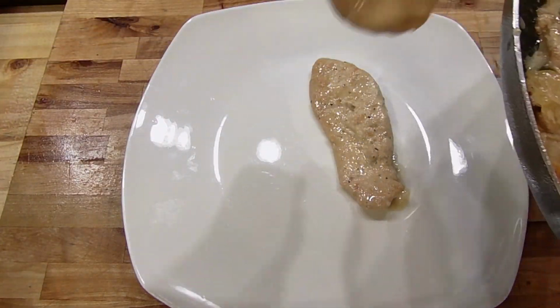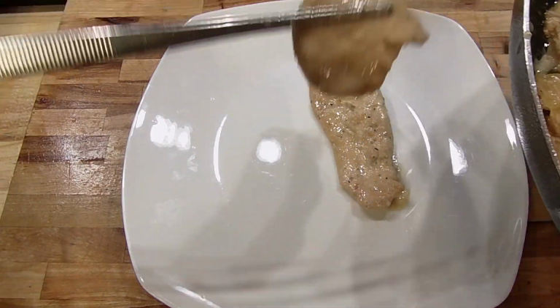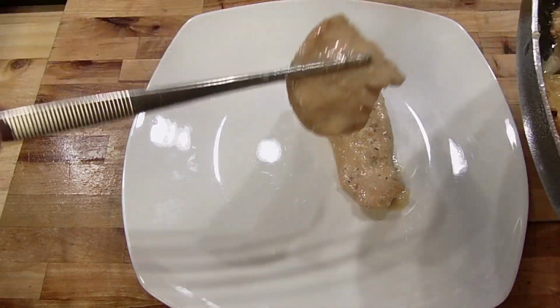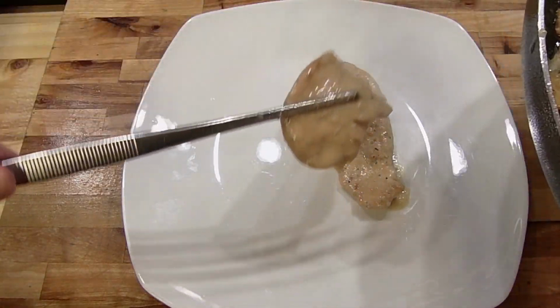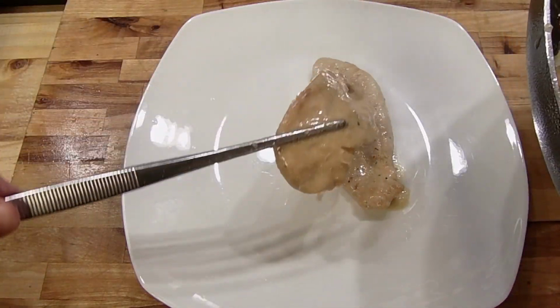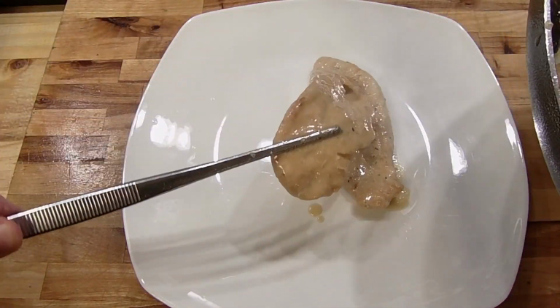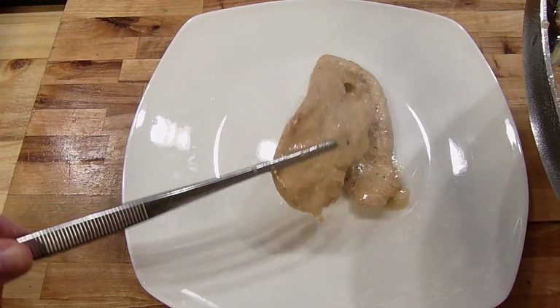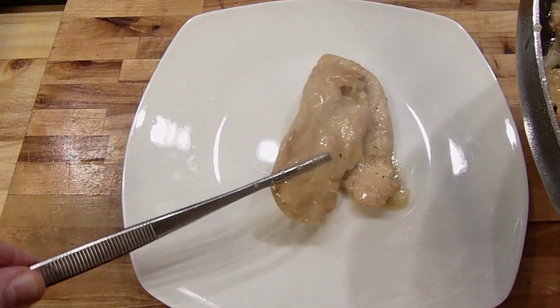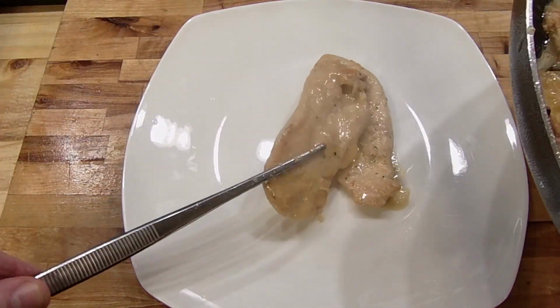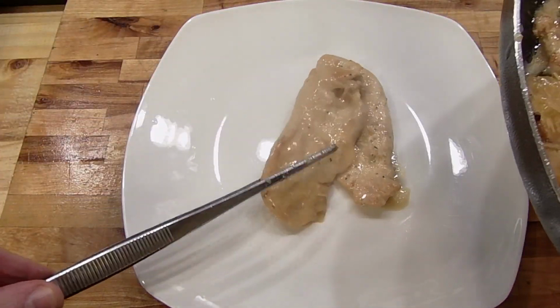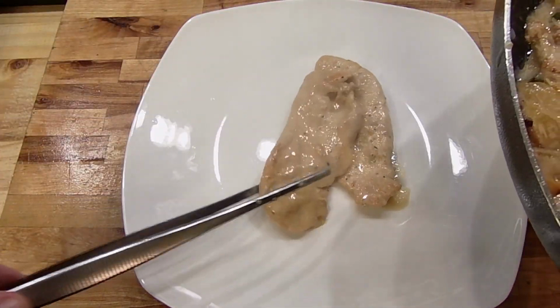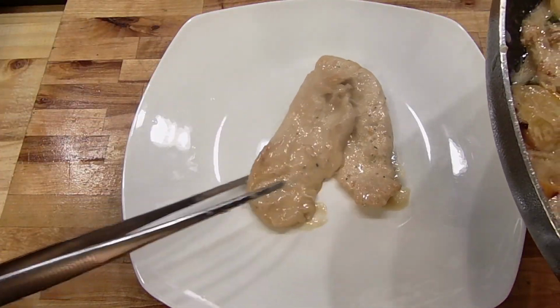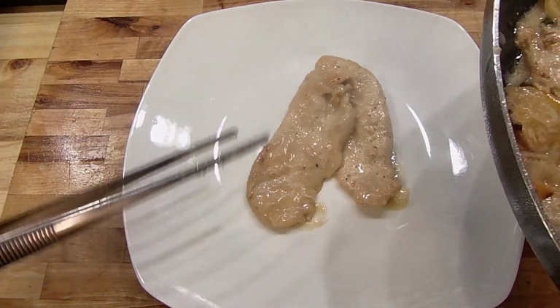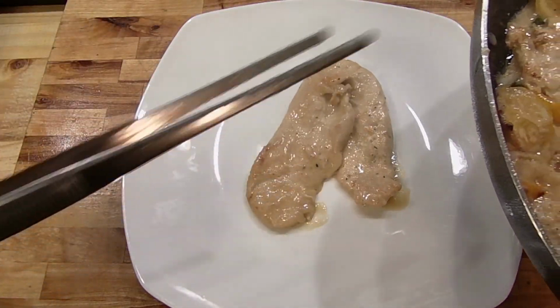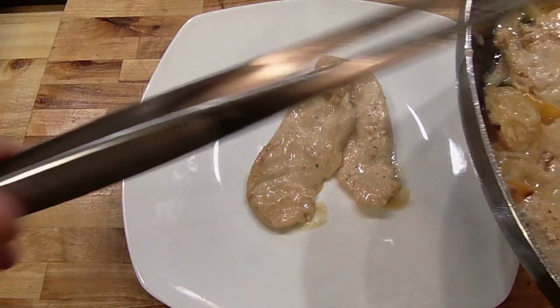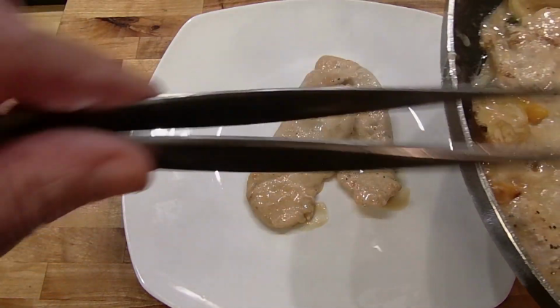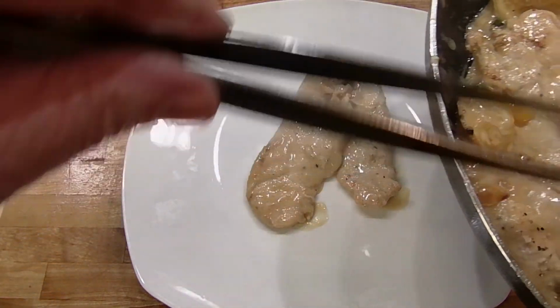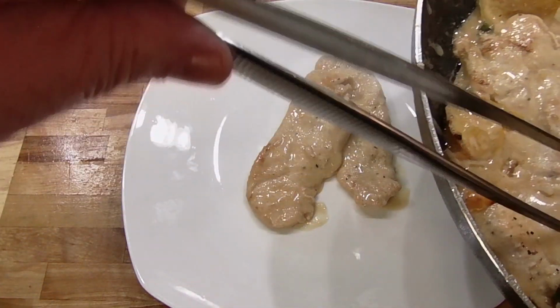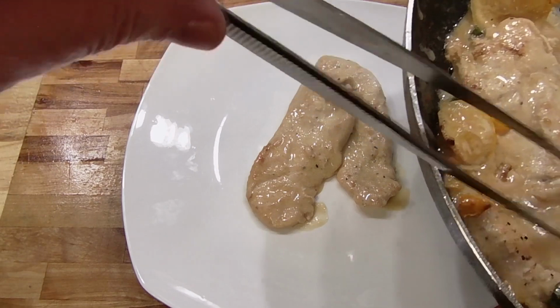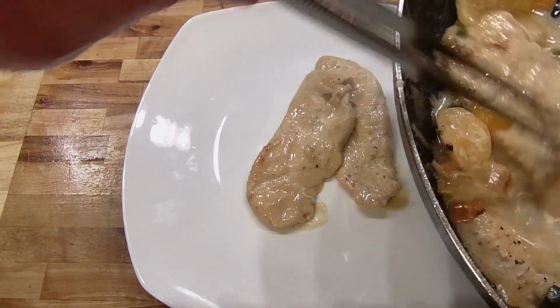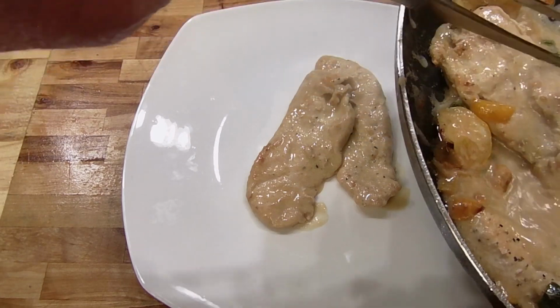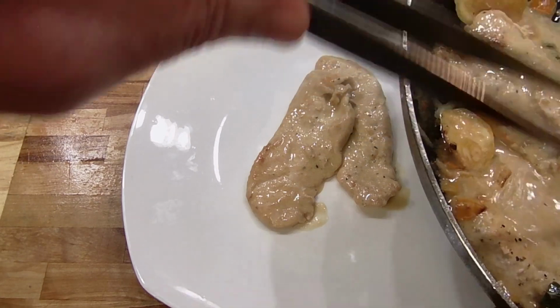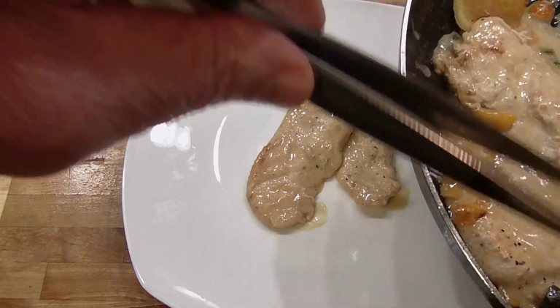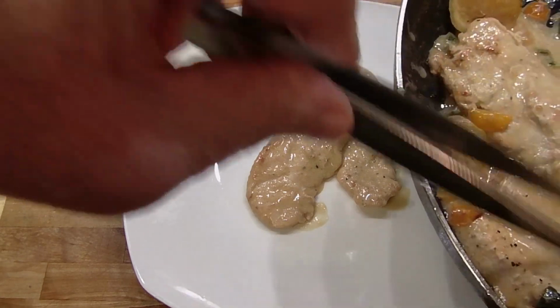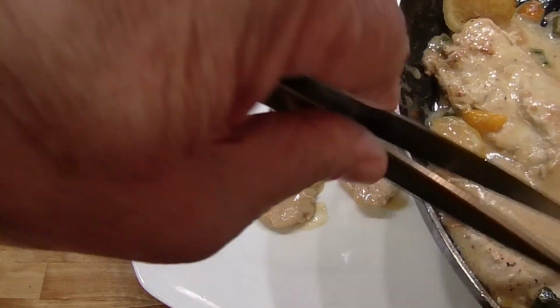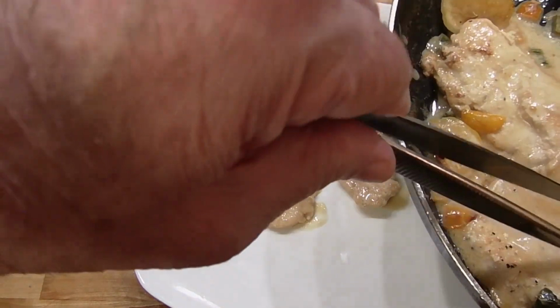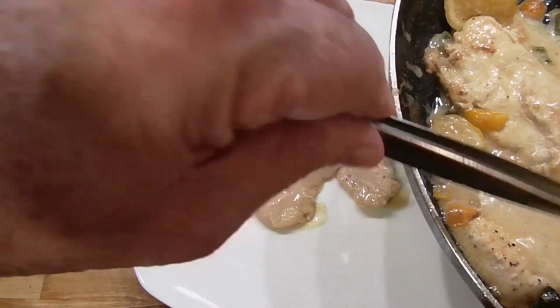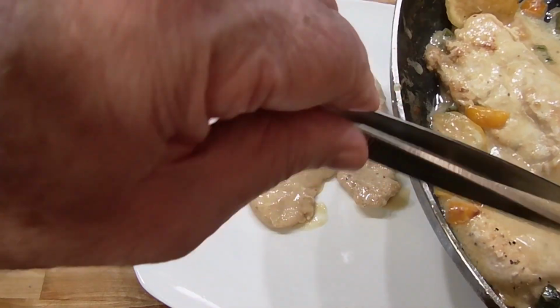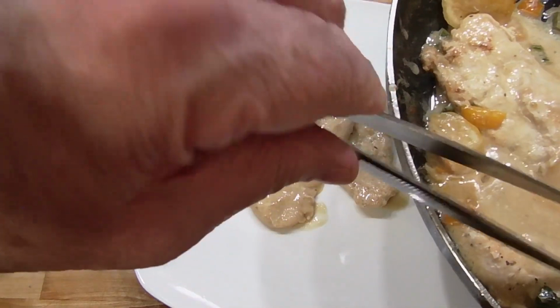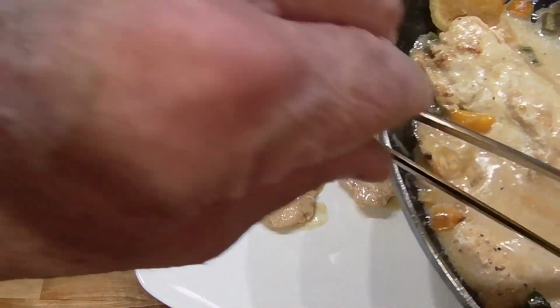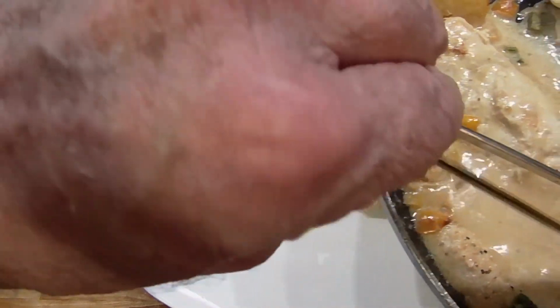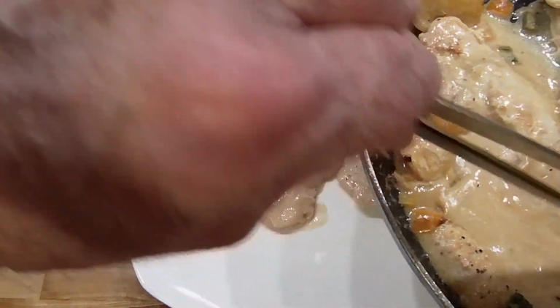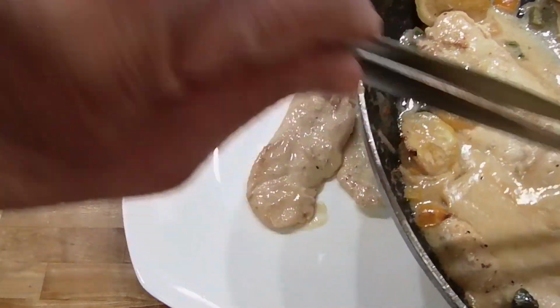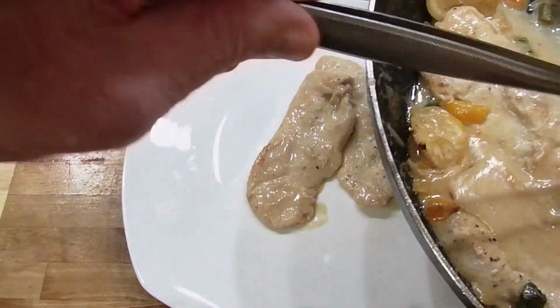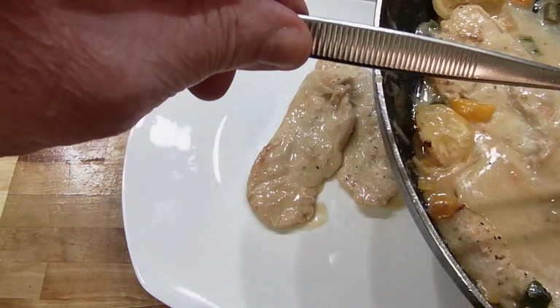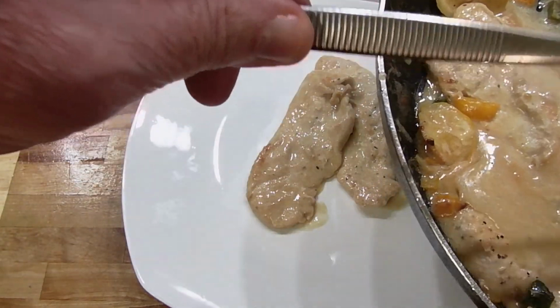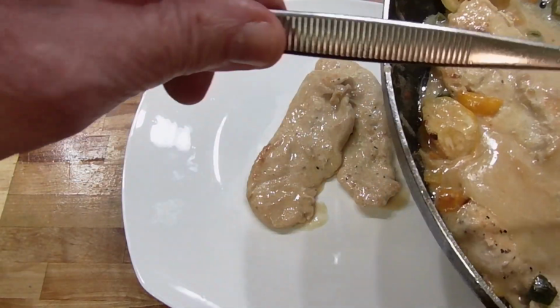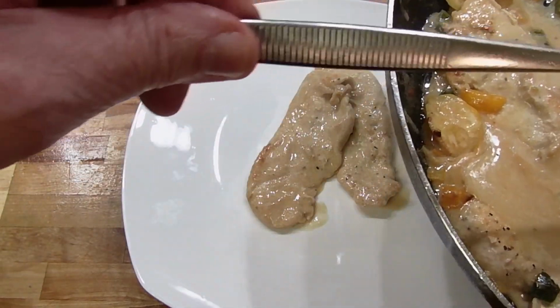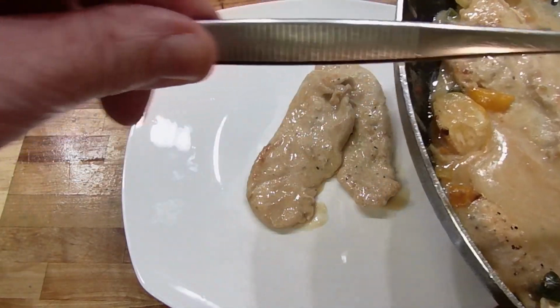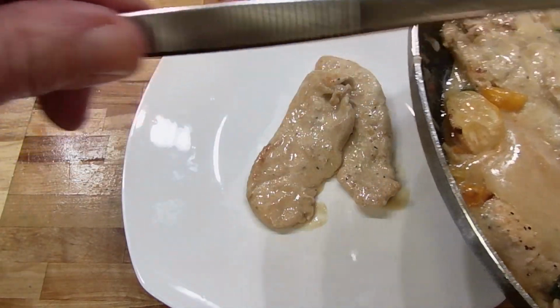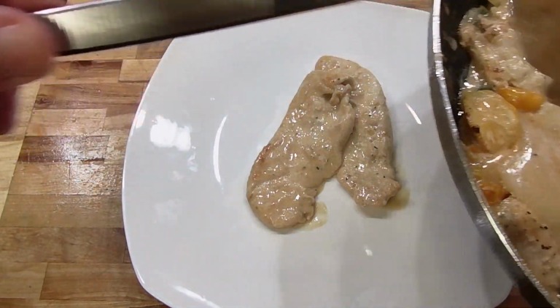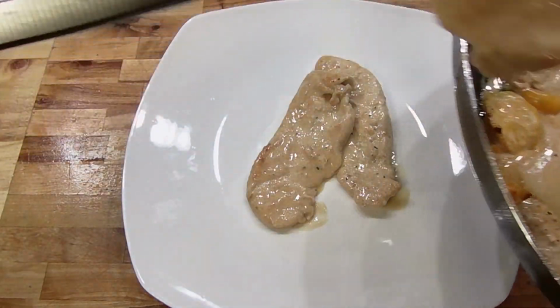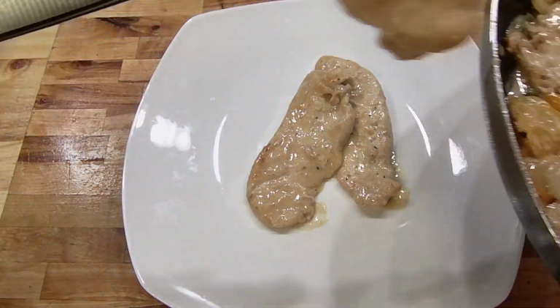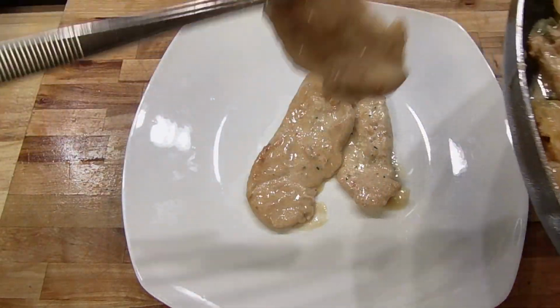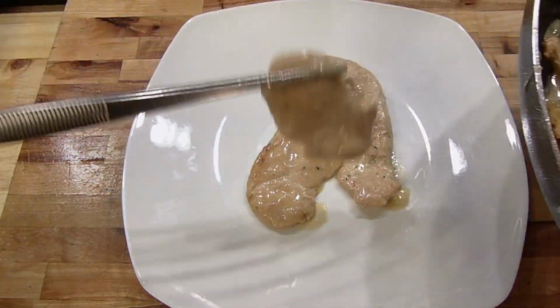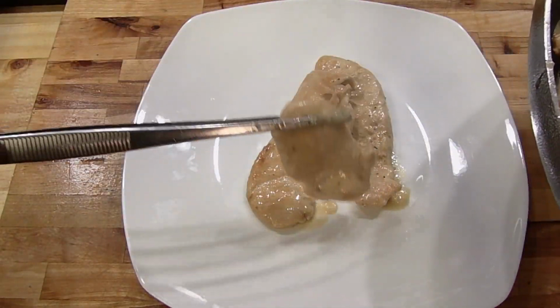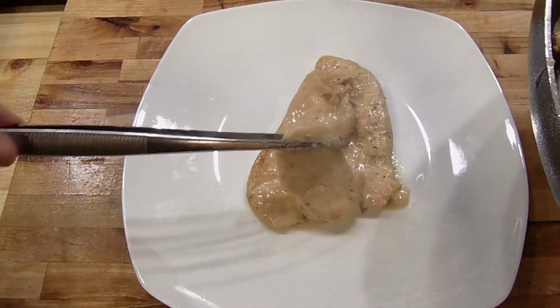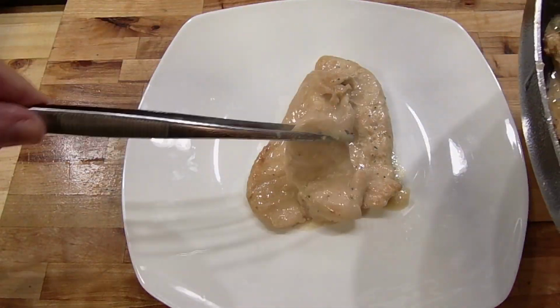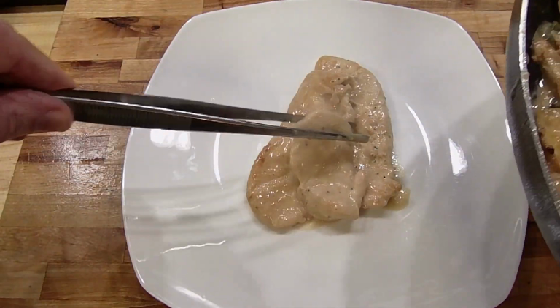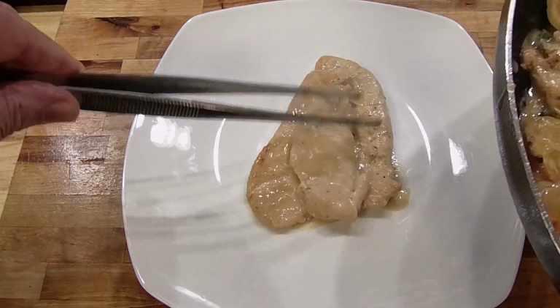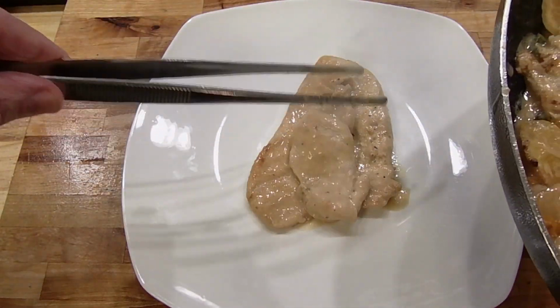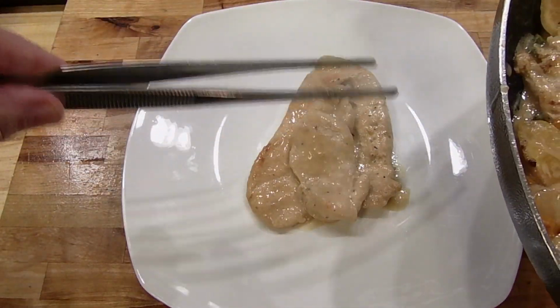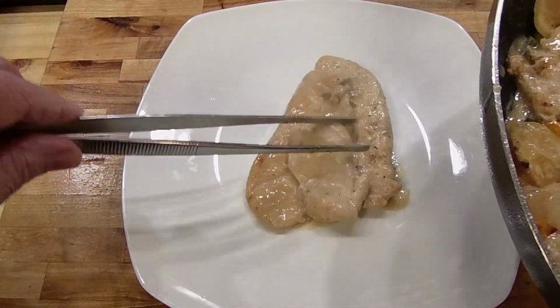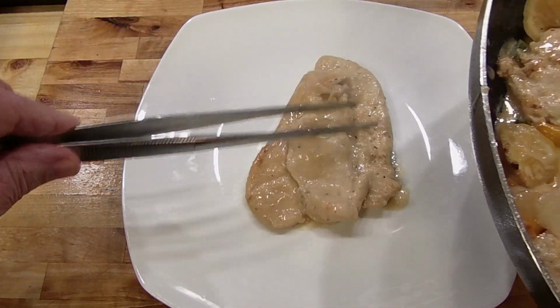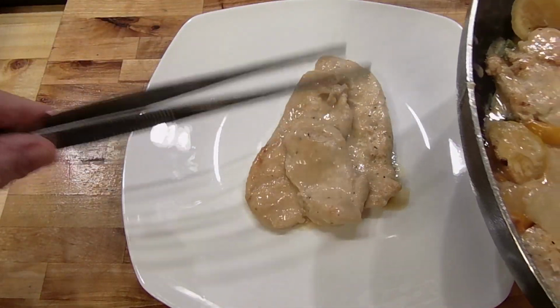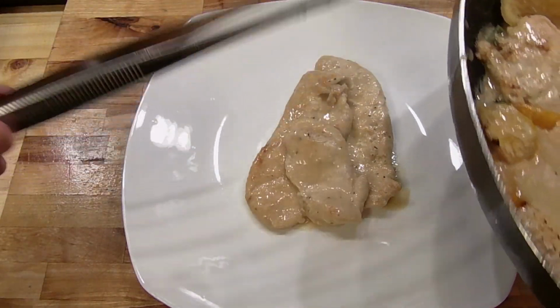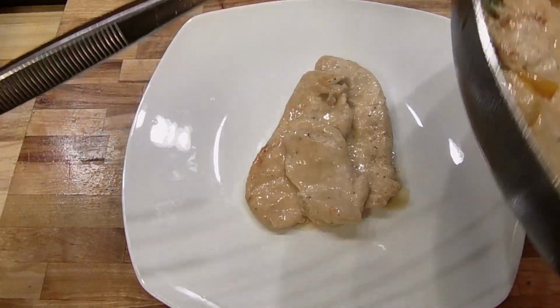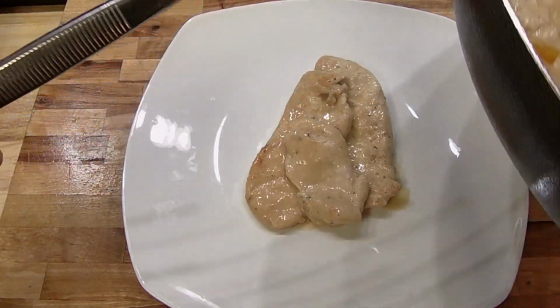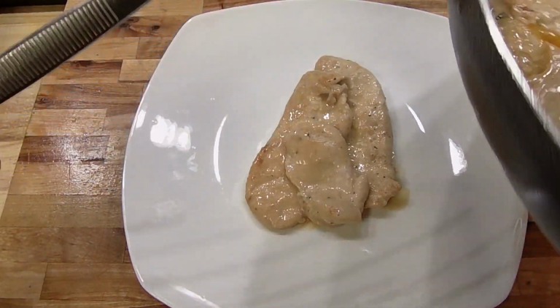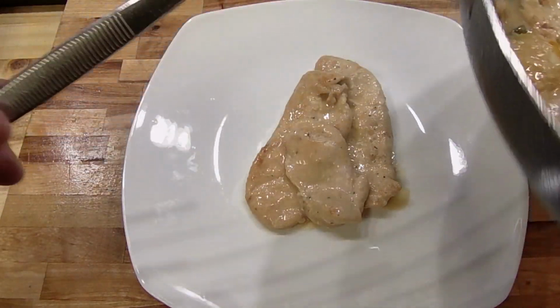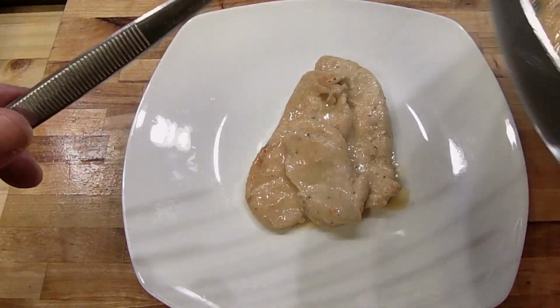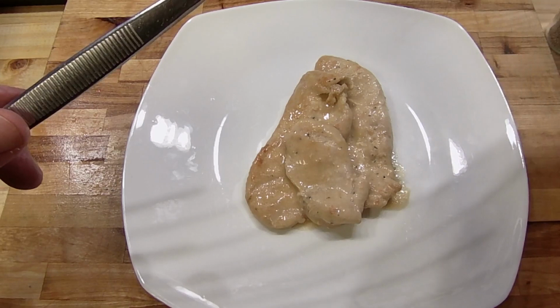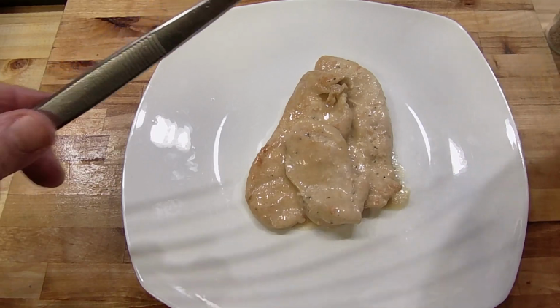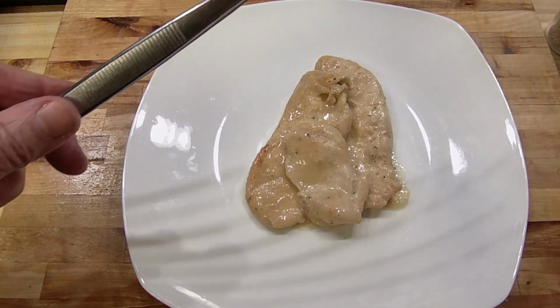Three pieces of chicken - that's probably the equivalent of half a chicken breast, and that's enough to fill you up.